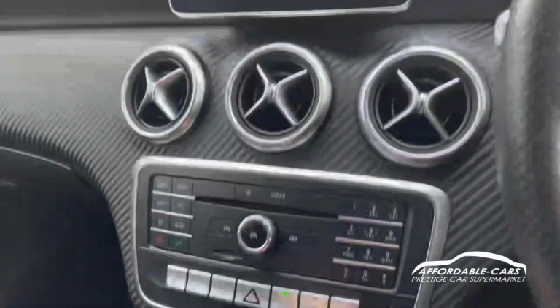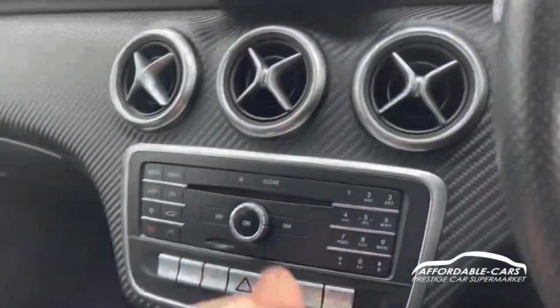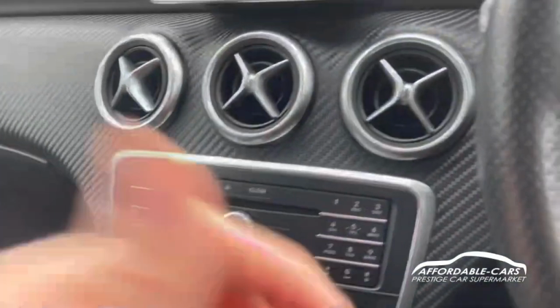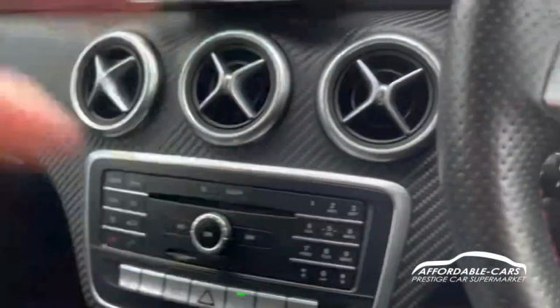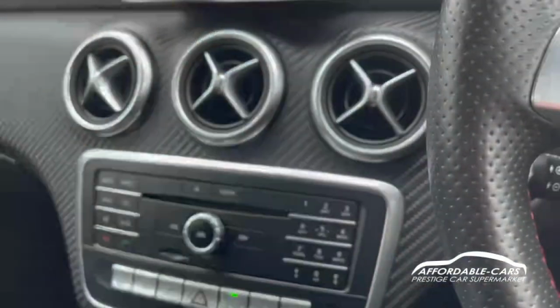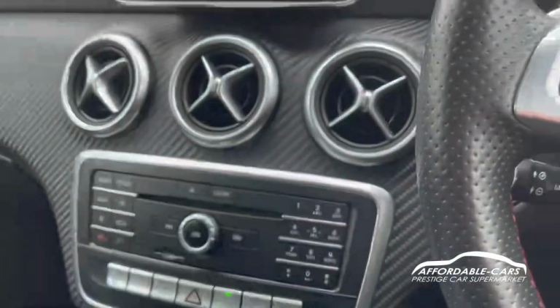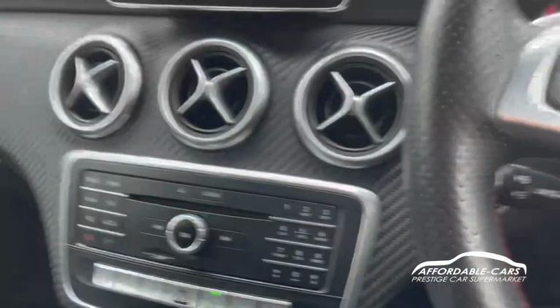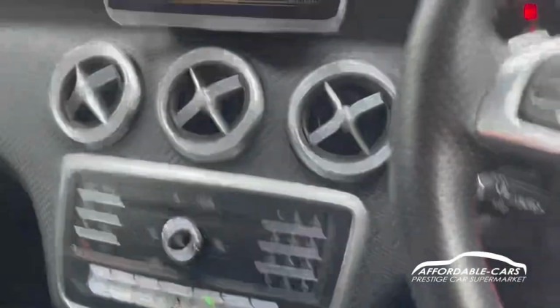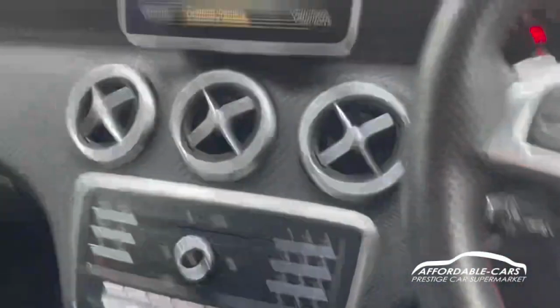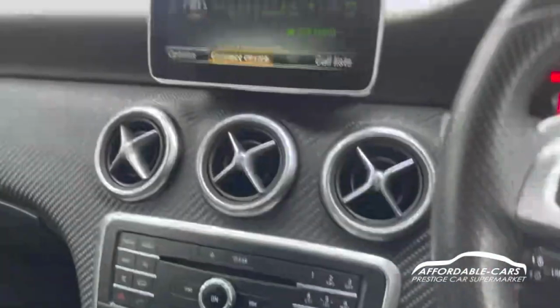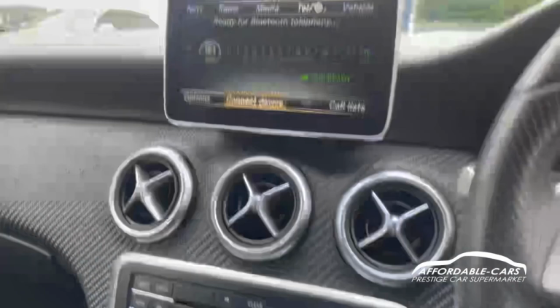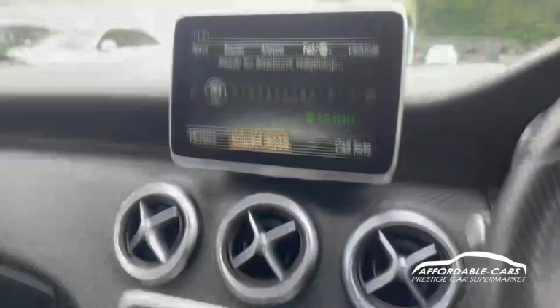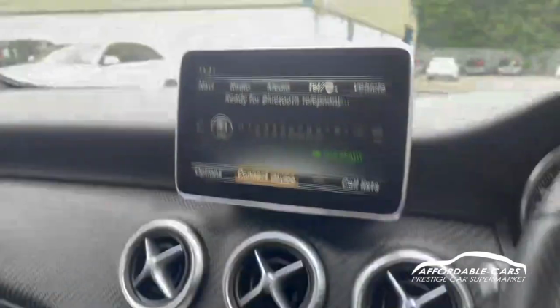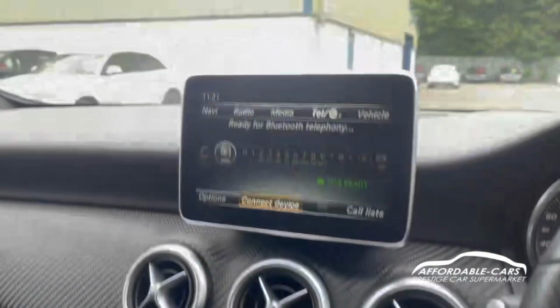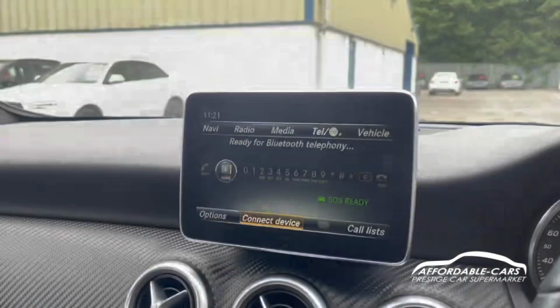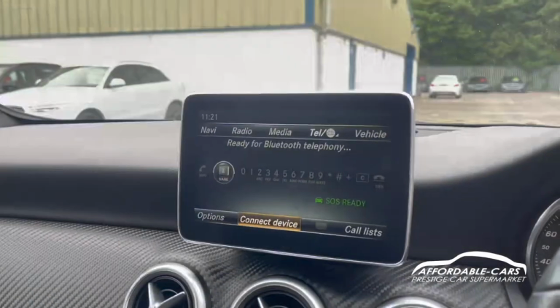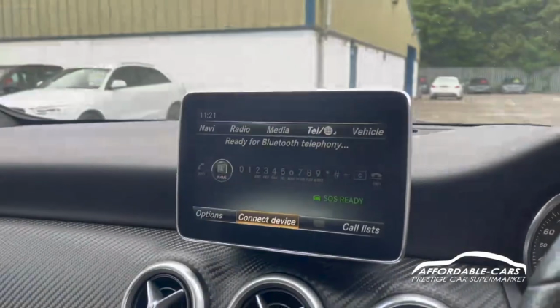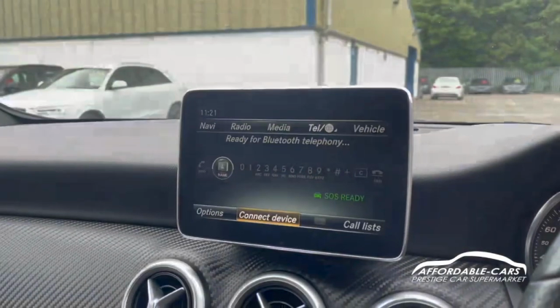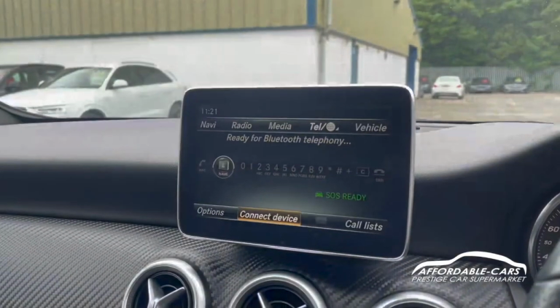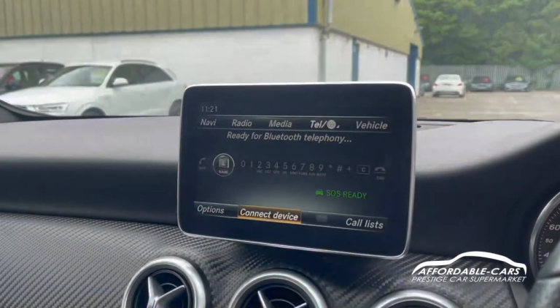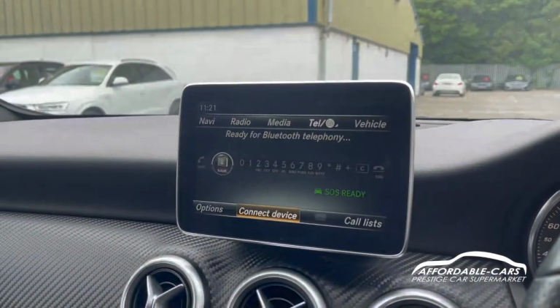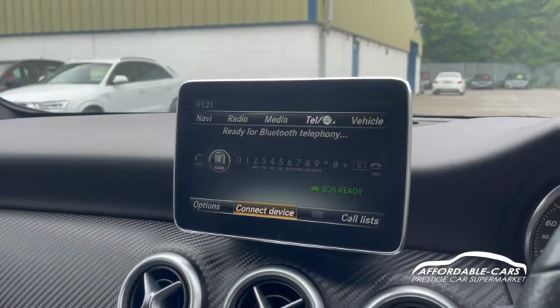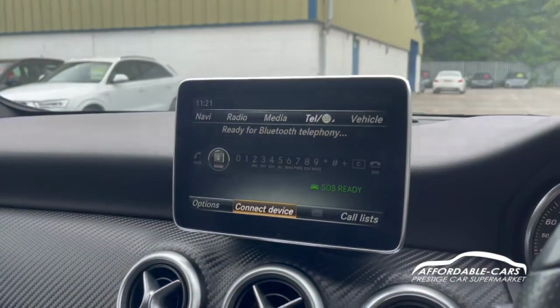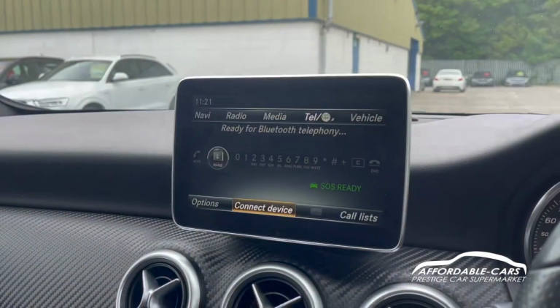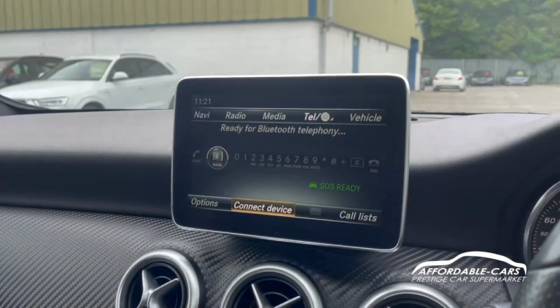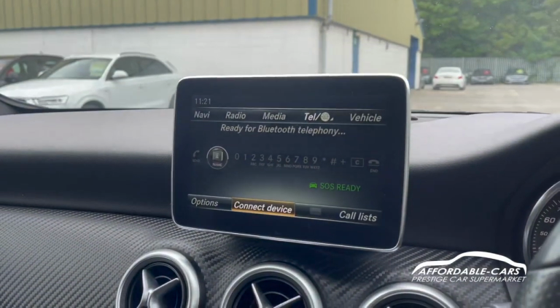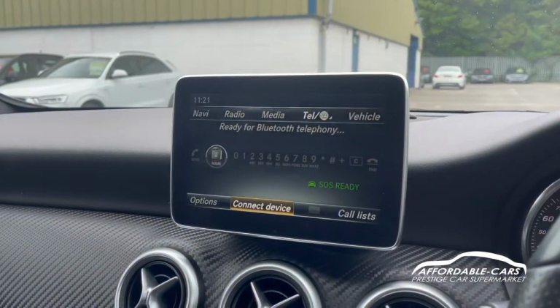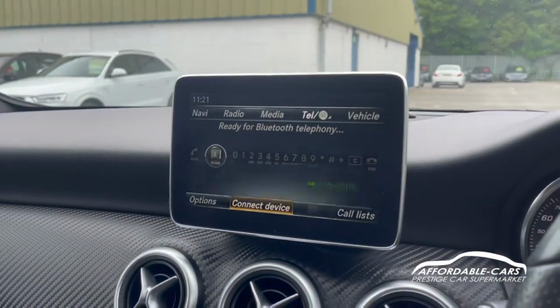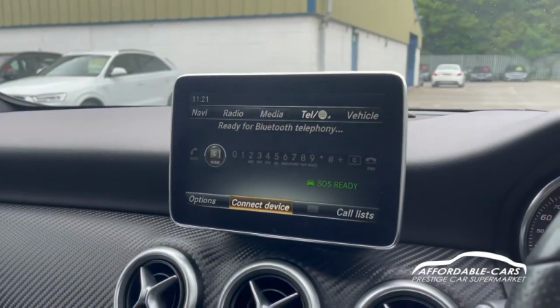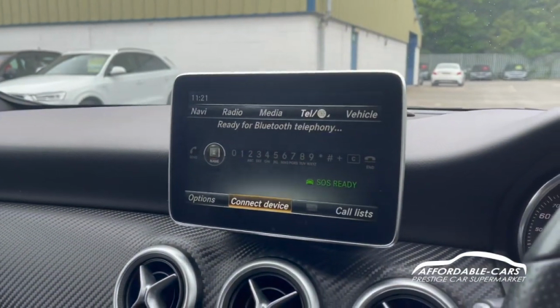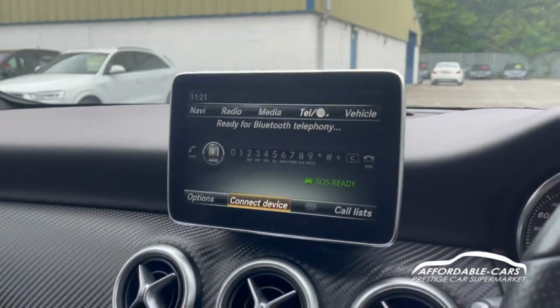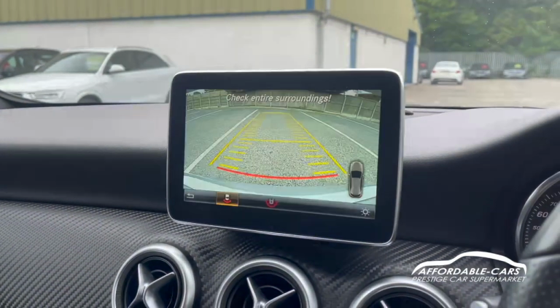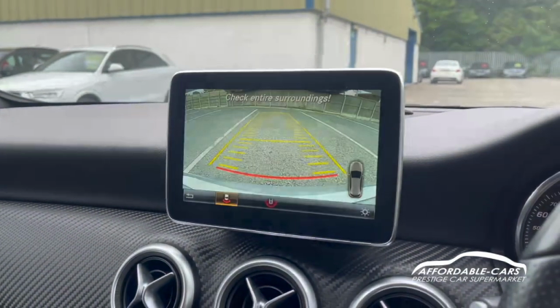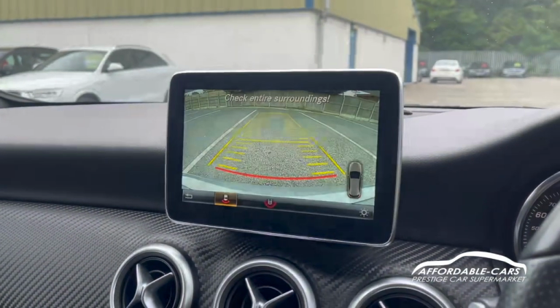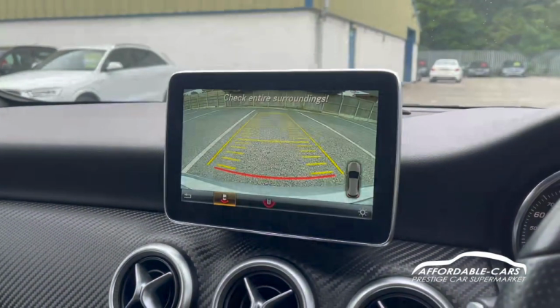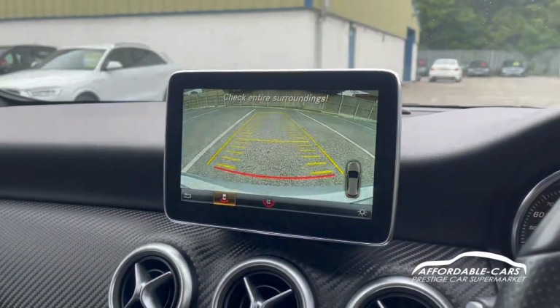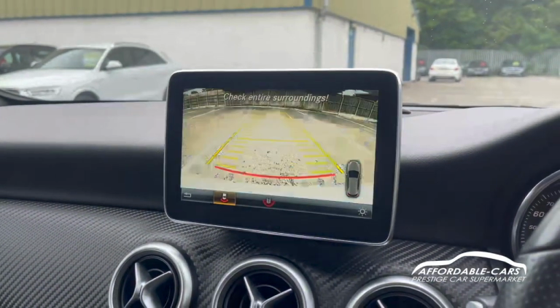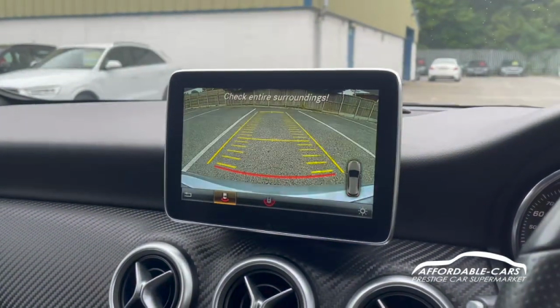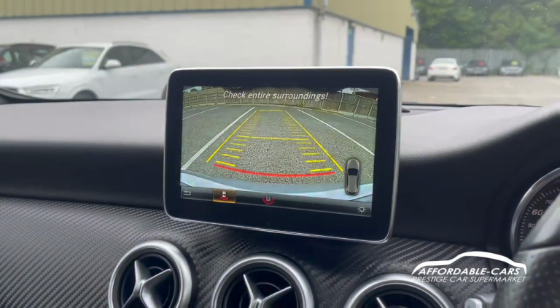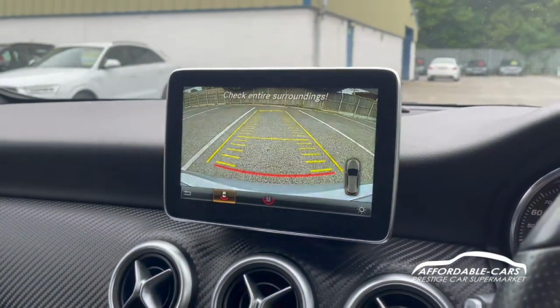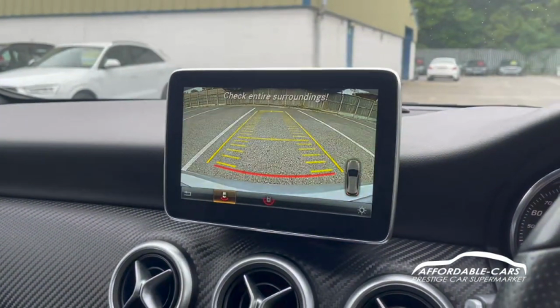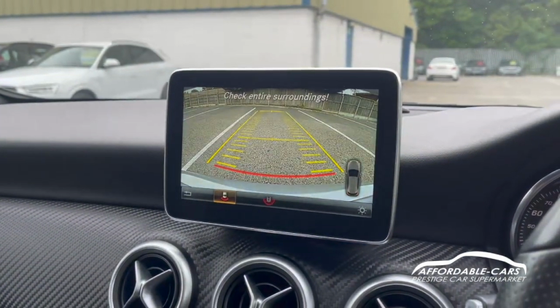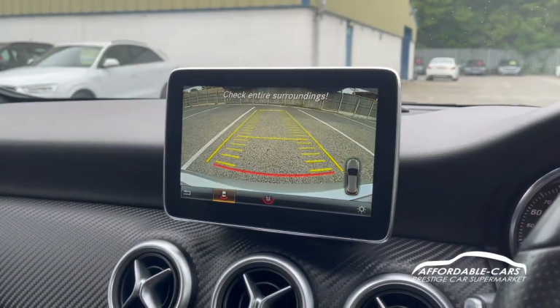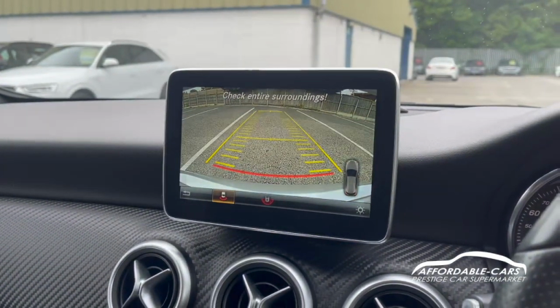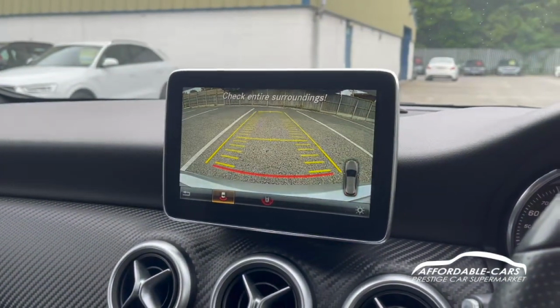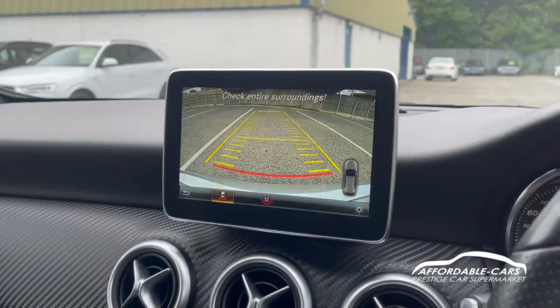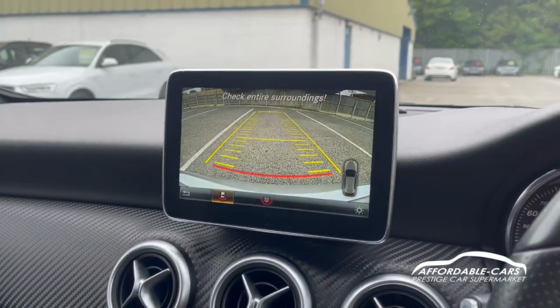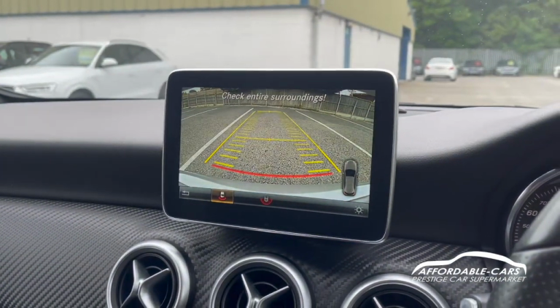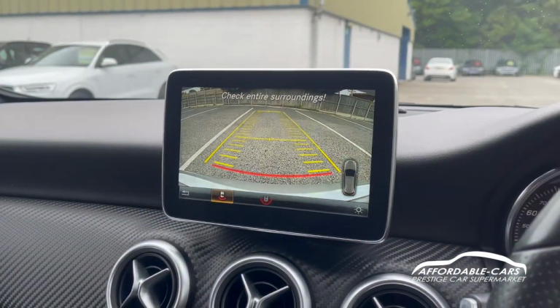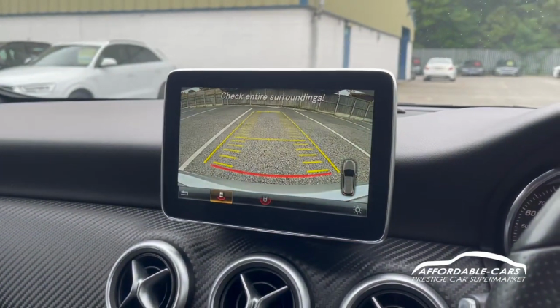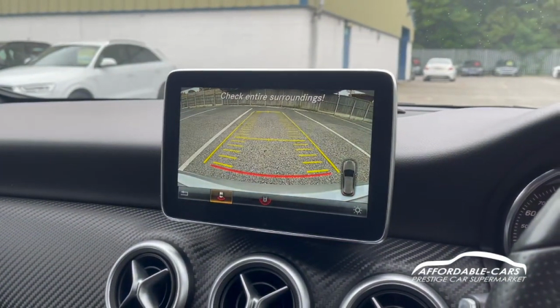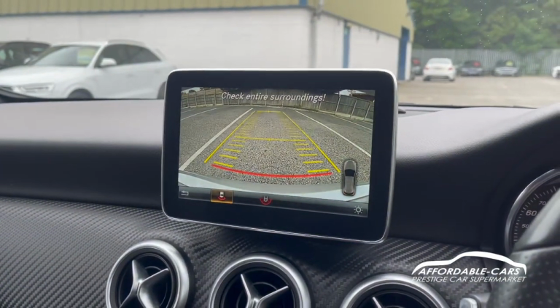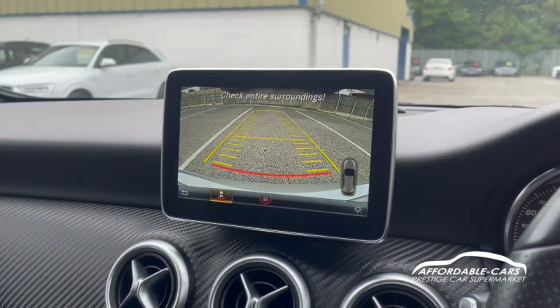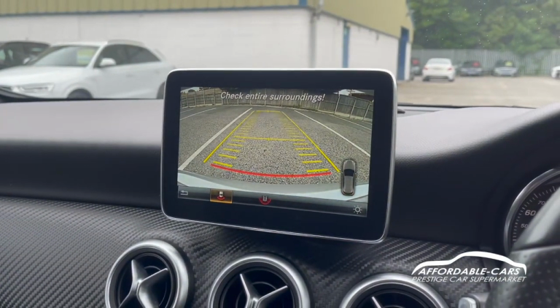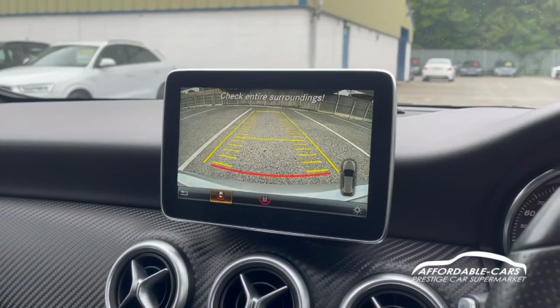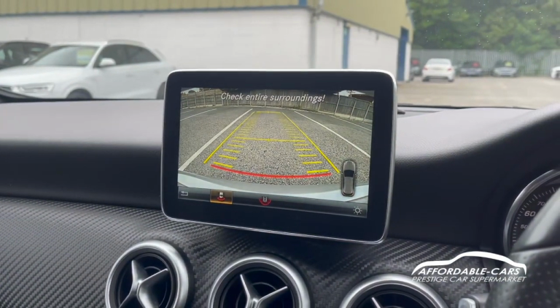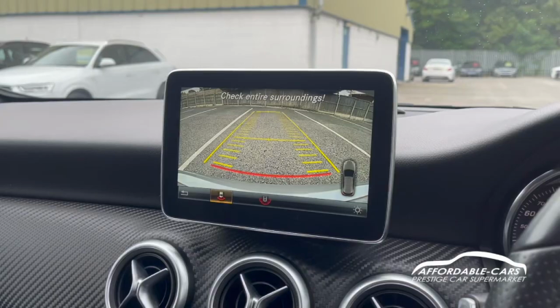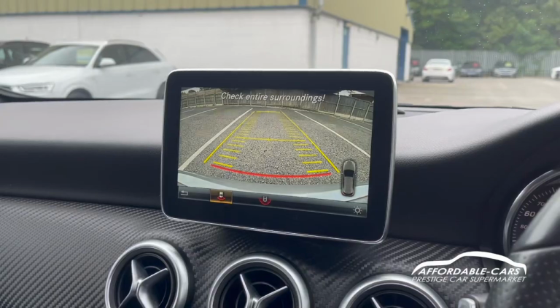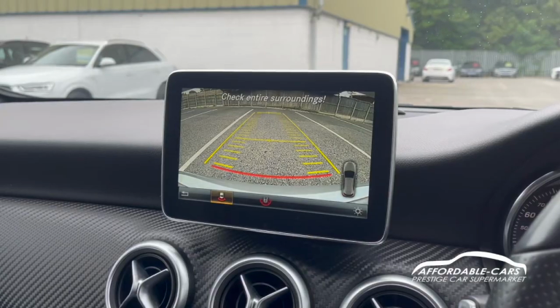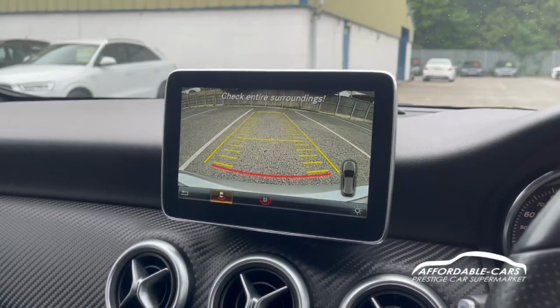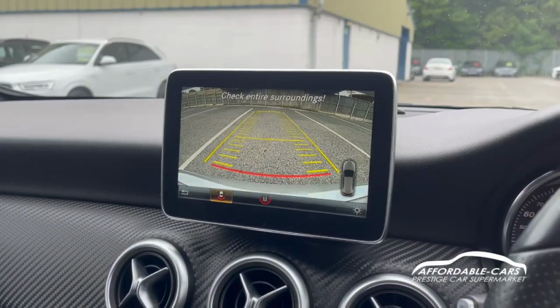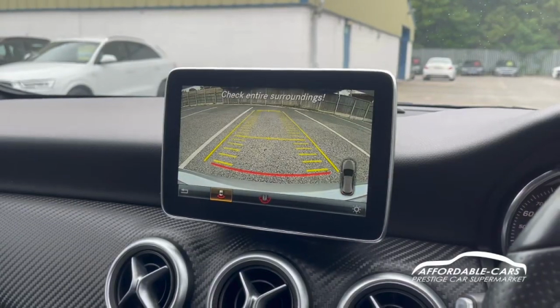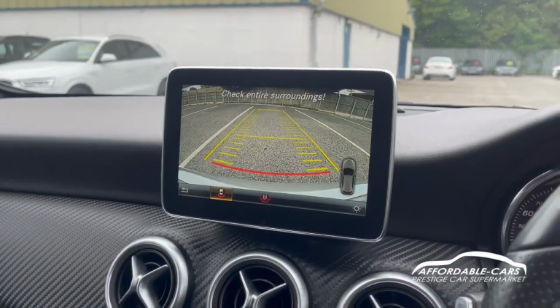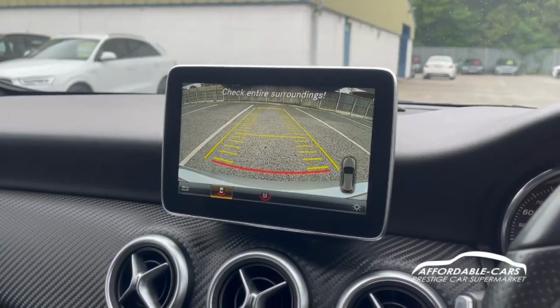I've put the car in reverse — as you can see, we've got a really nice rear camera which comes on, and you've got your parking sensors as well, which is great.